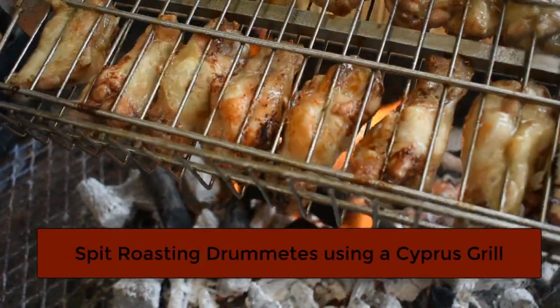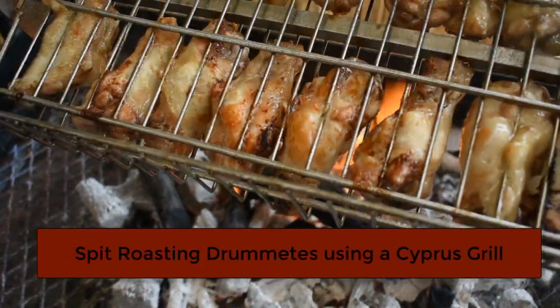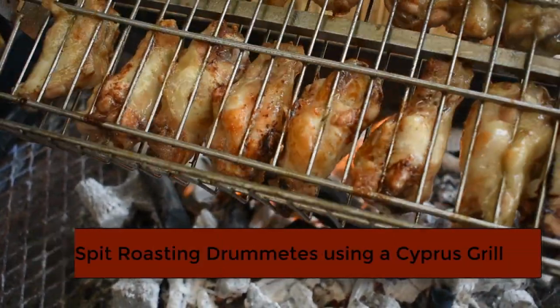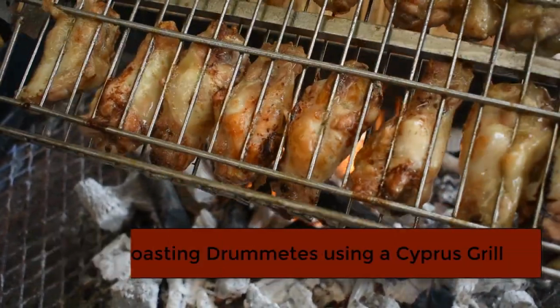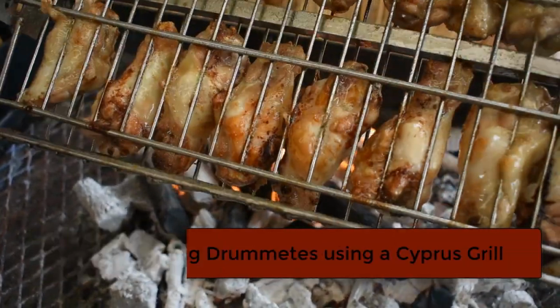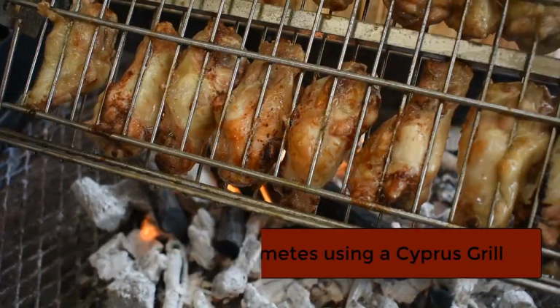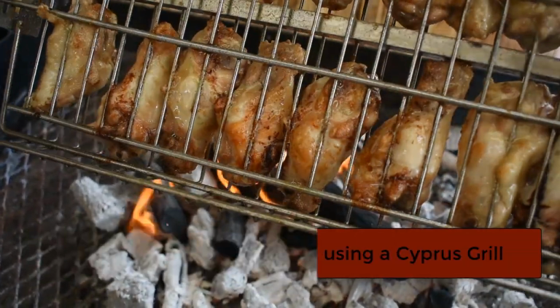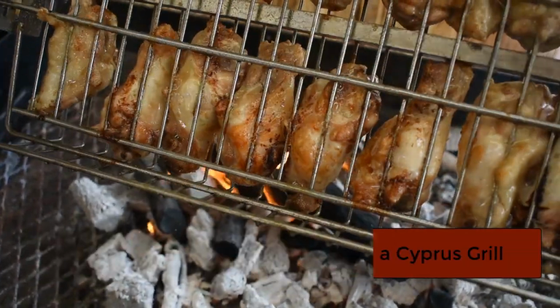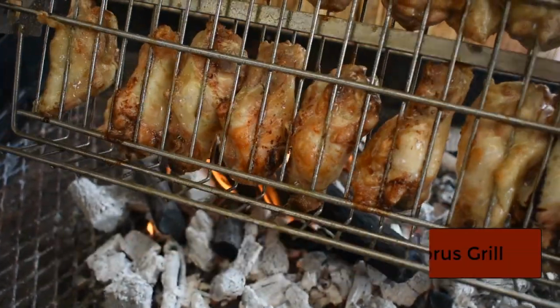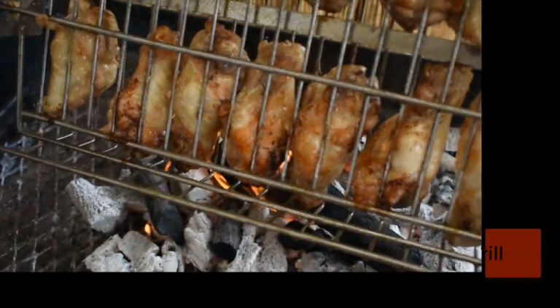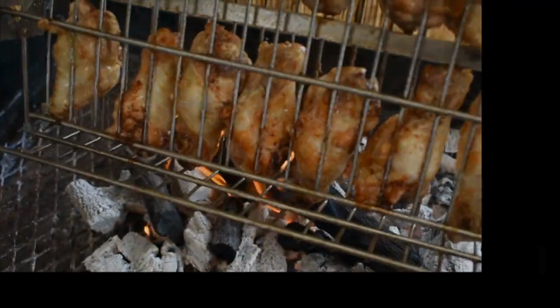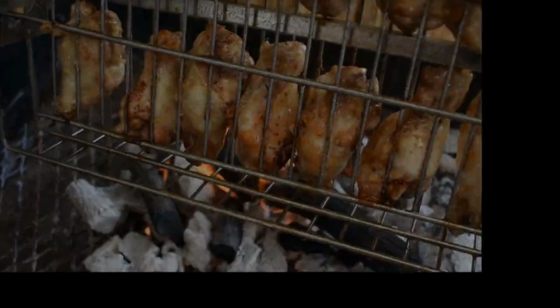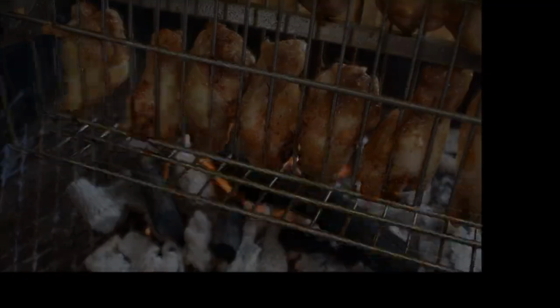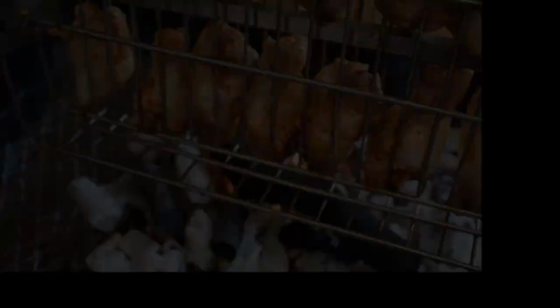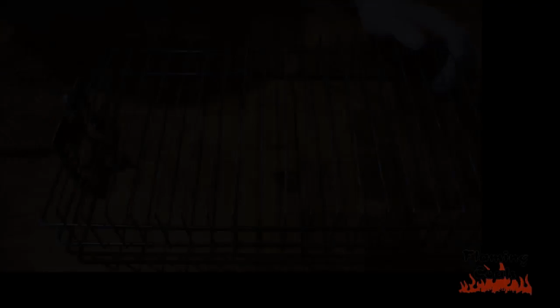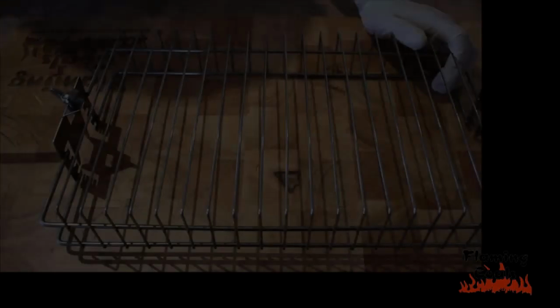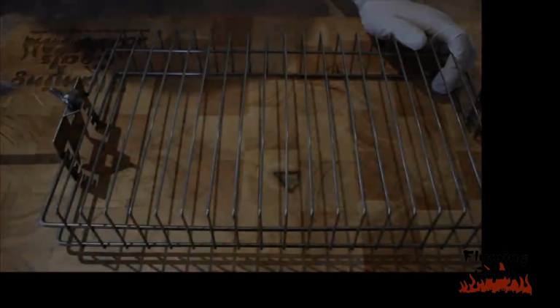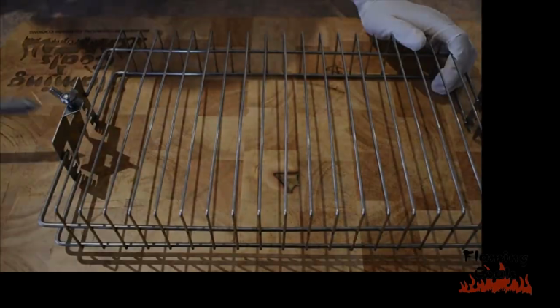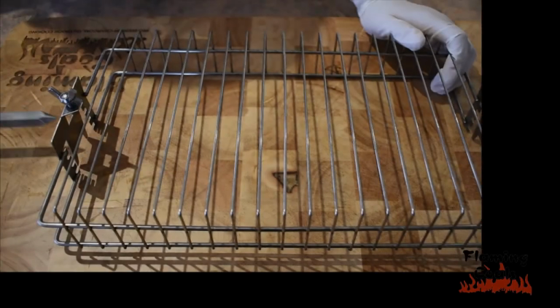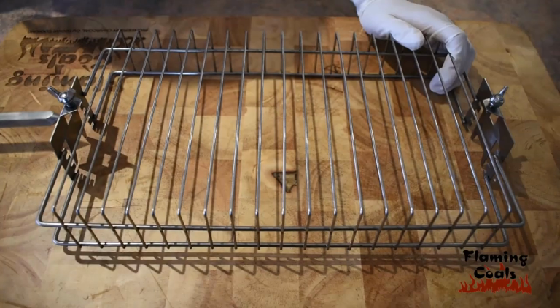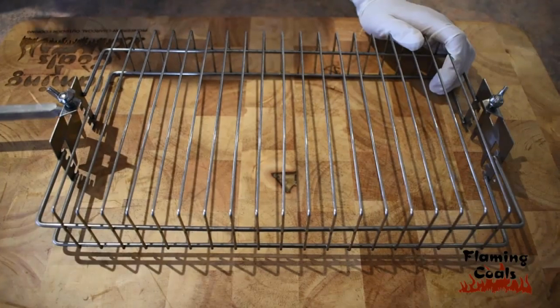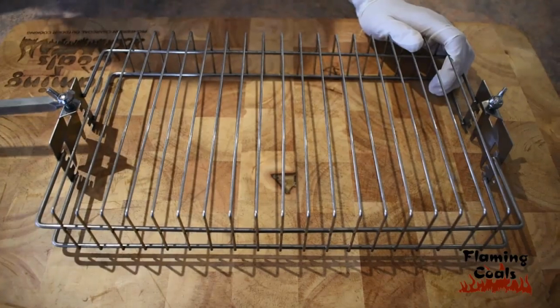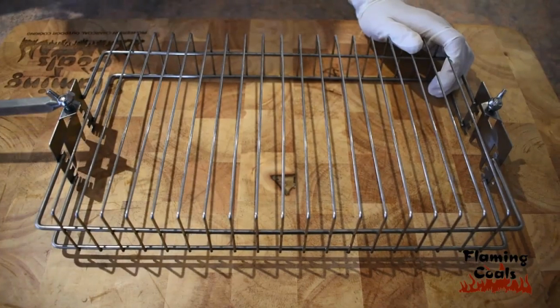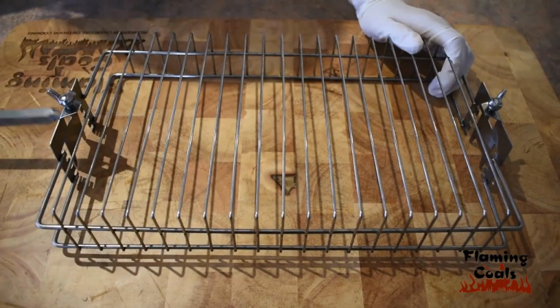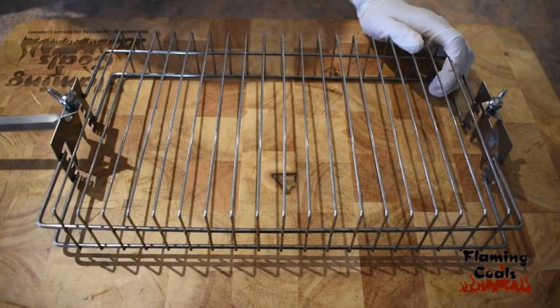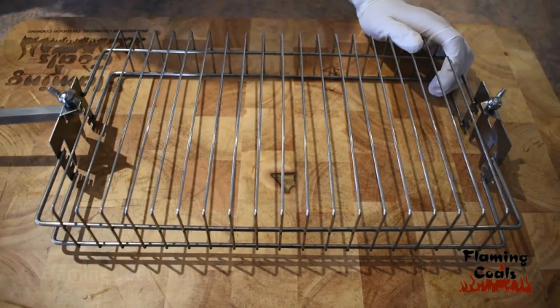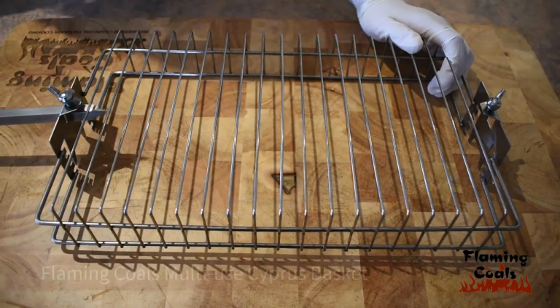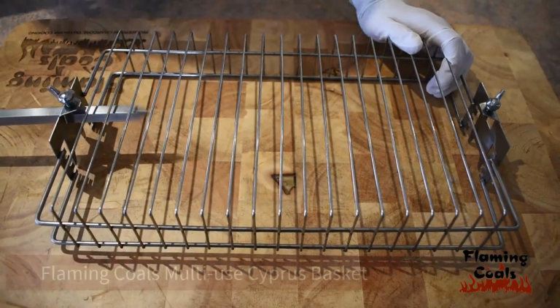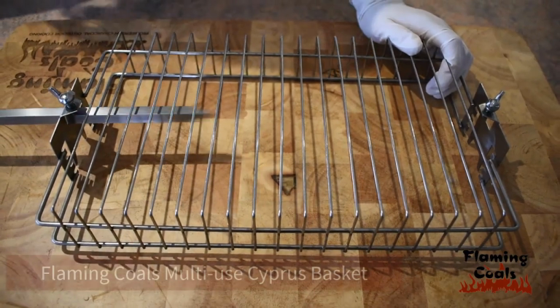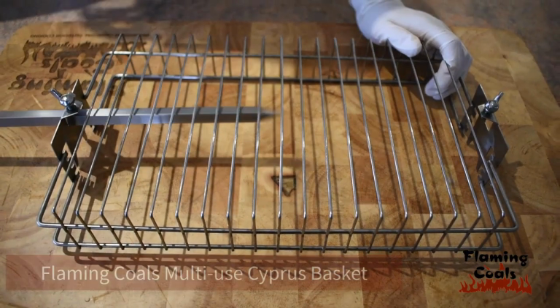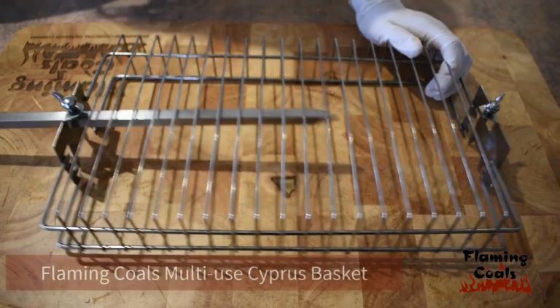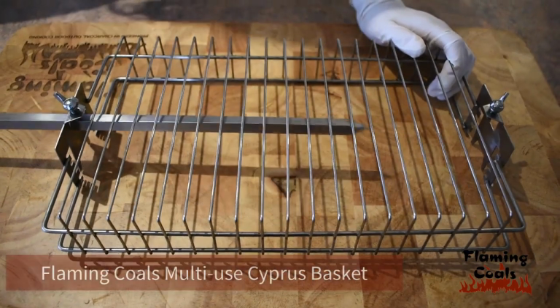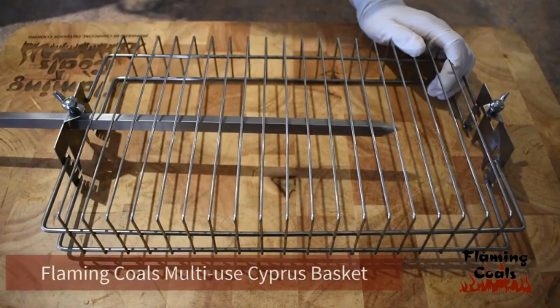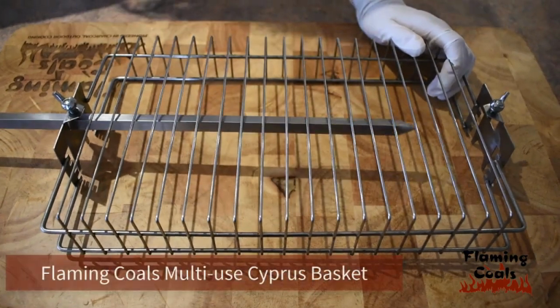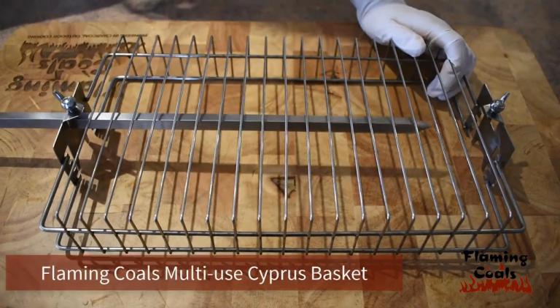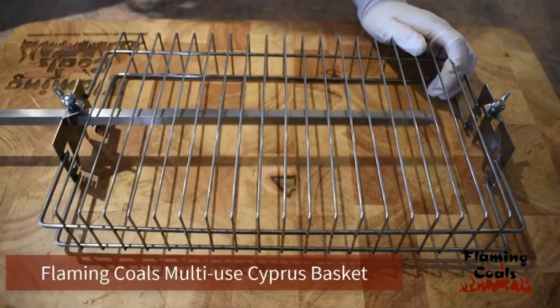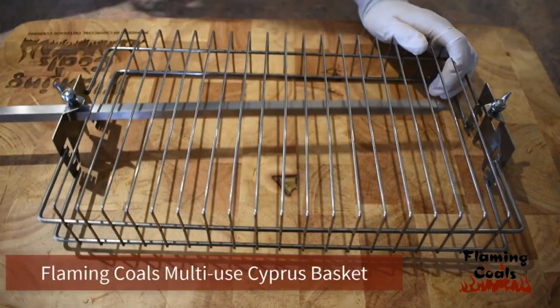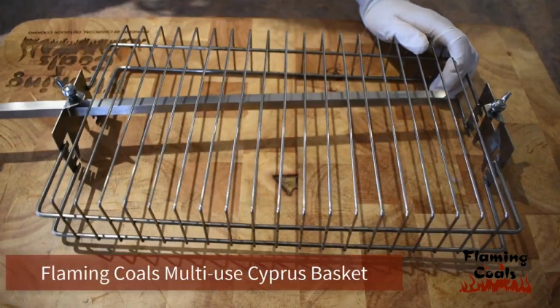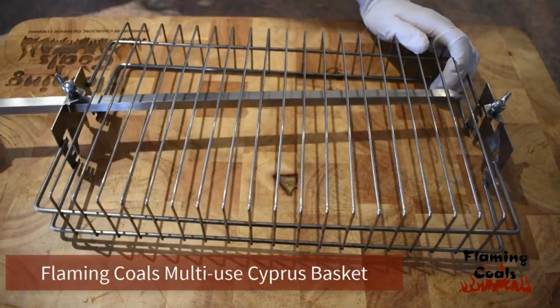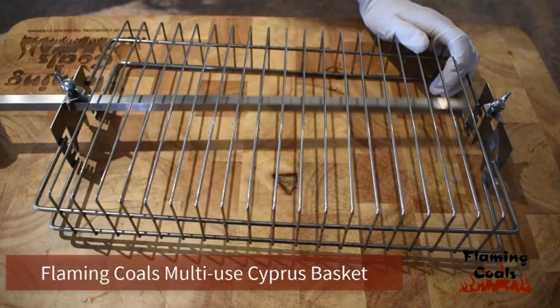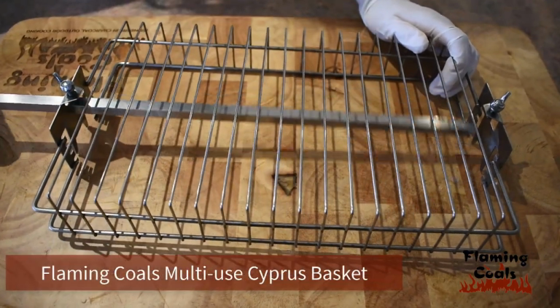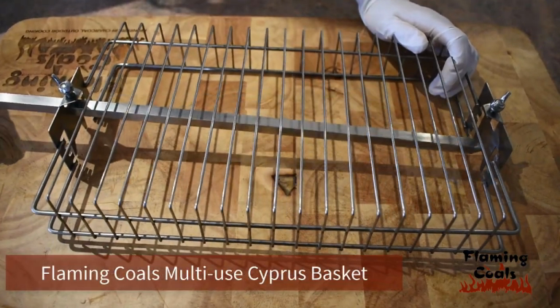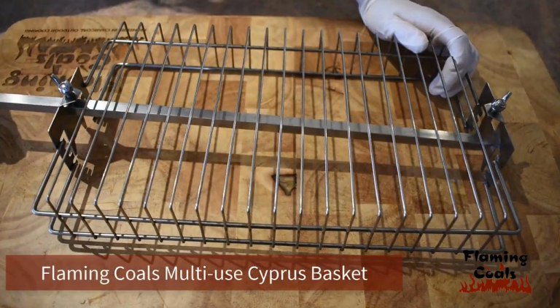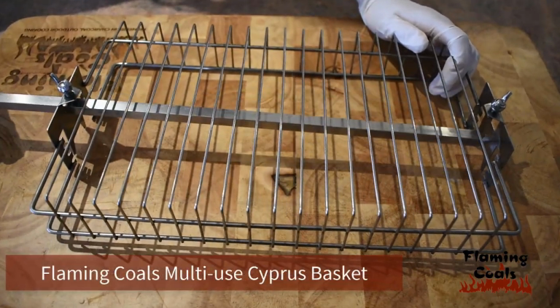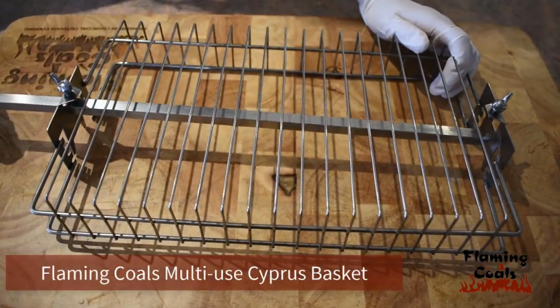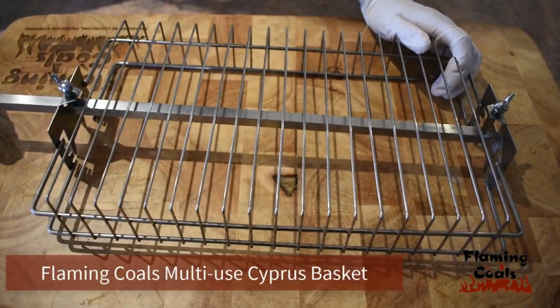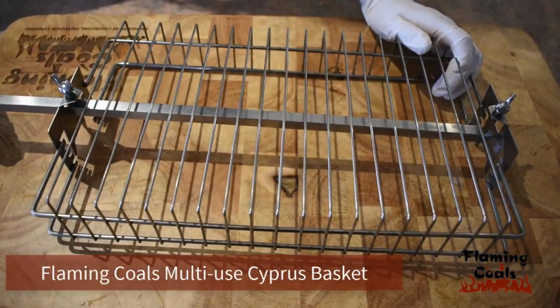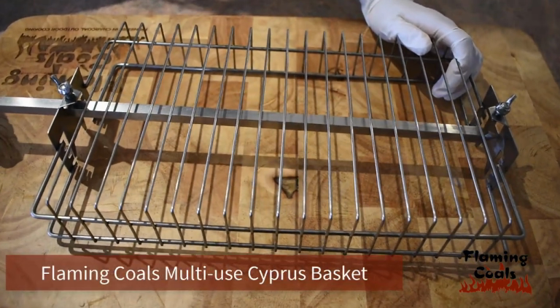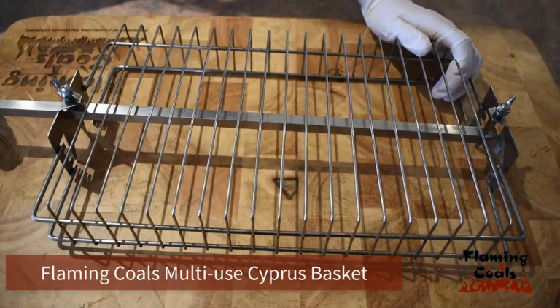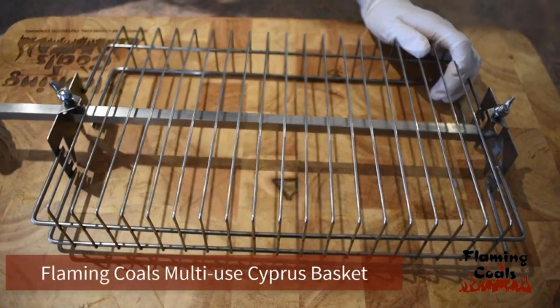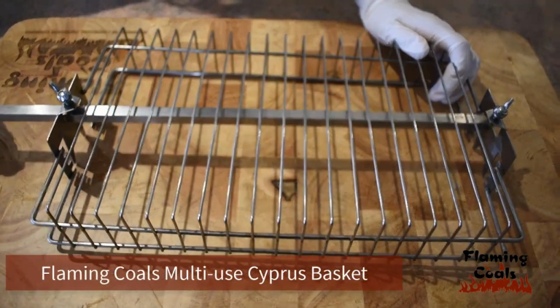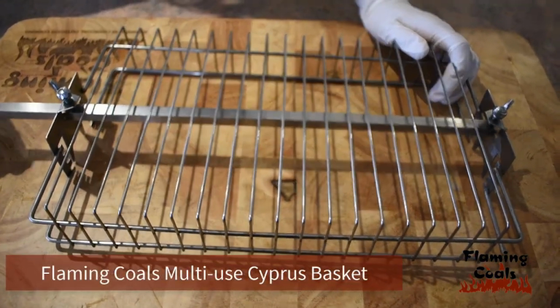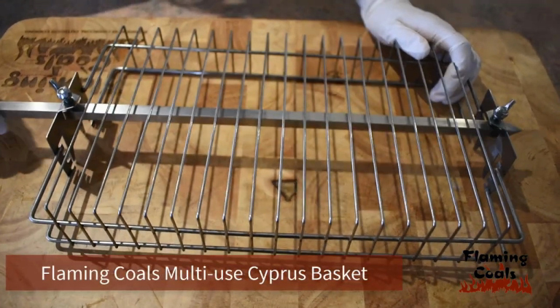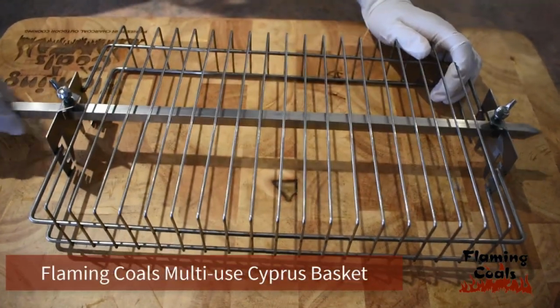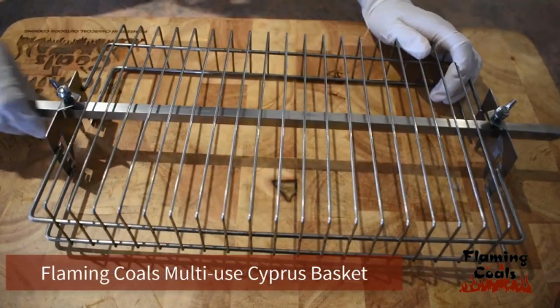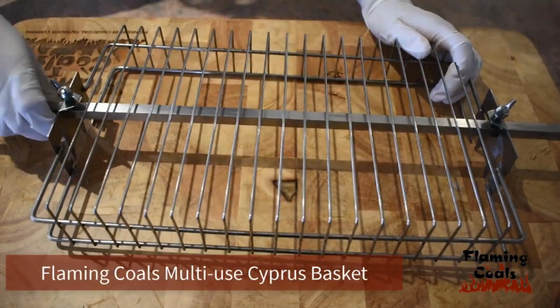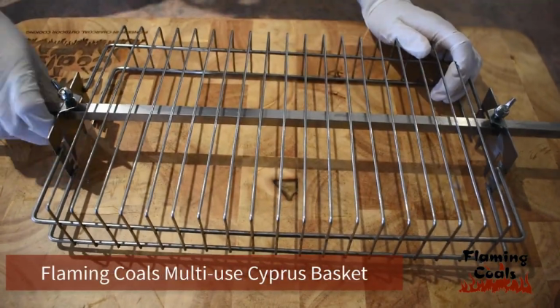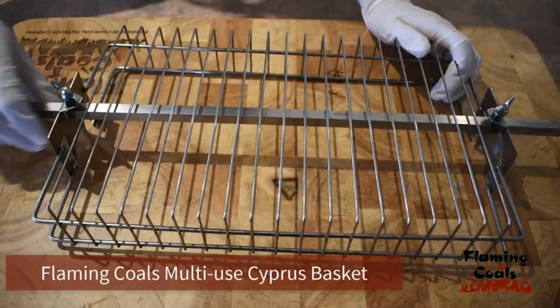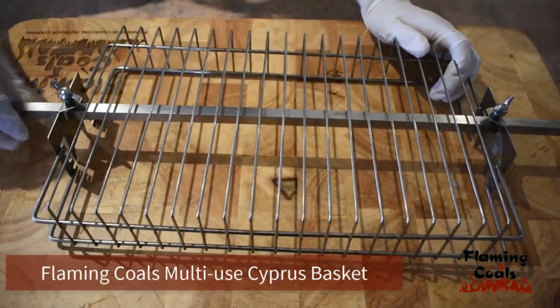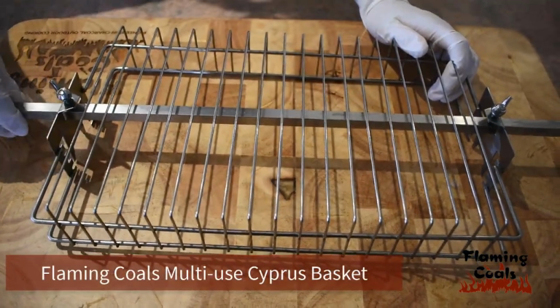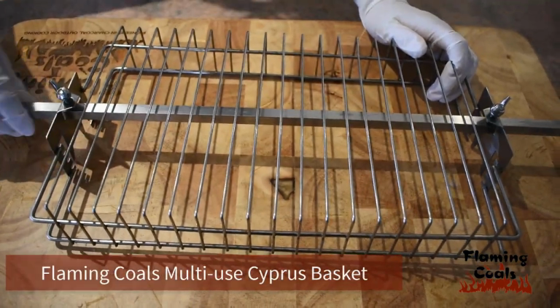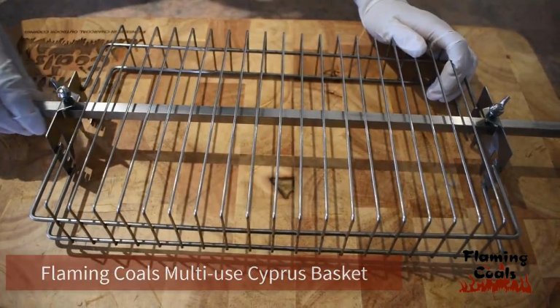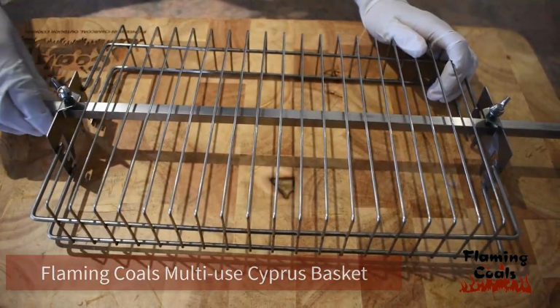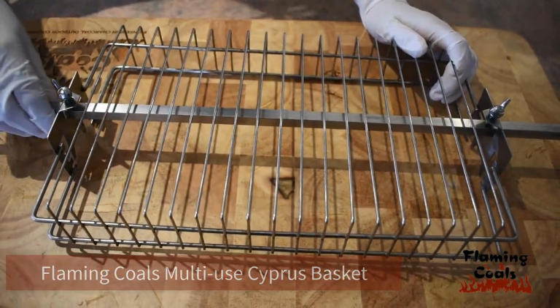Today we will show you how to spit roast chicken drumettes using a Cyprus grill and the multi-use Cyprus basket.